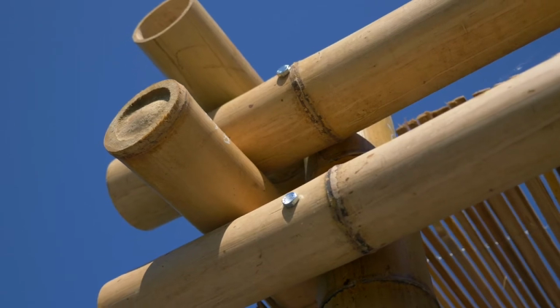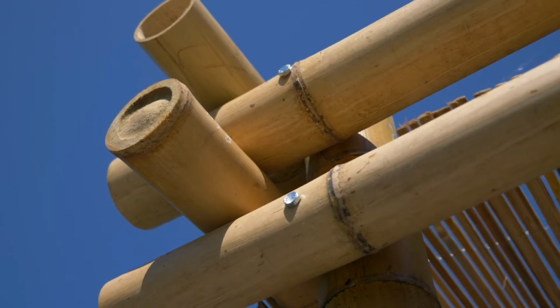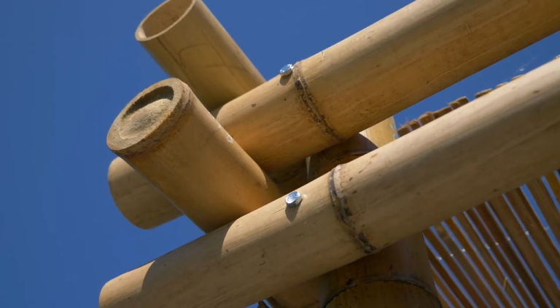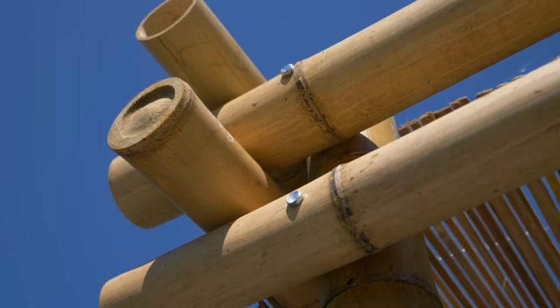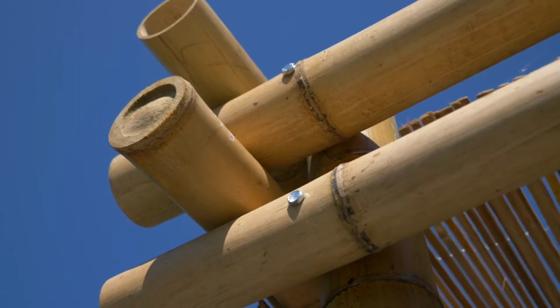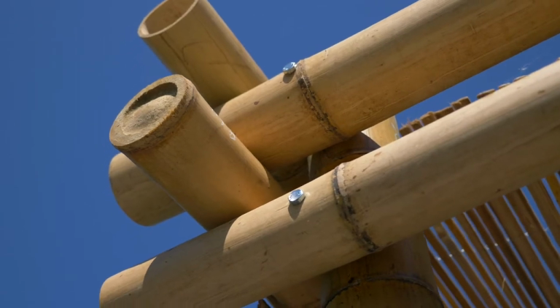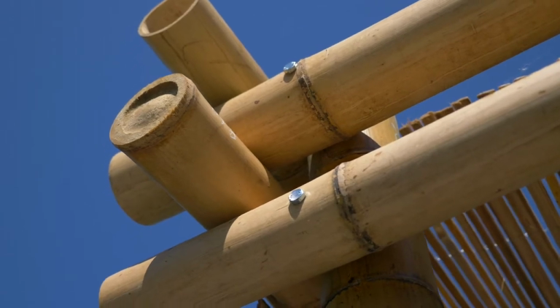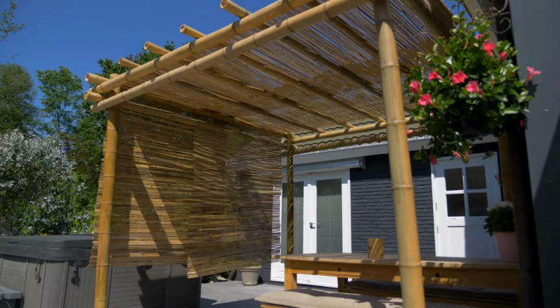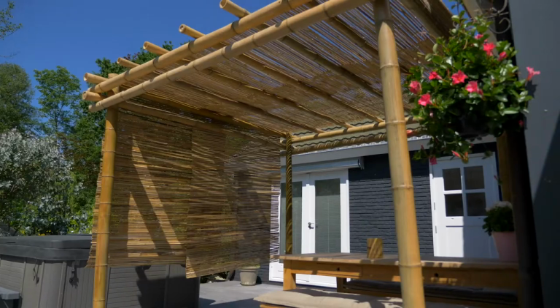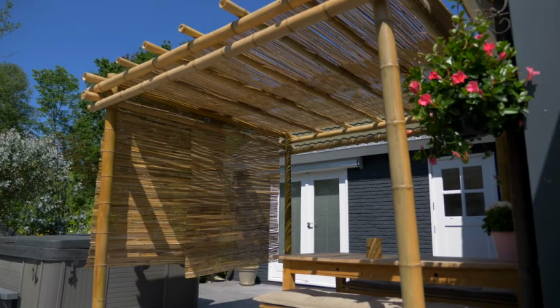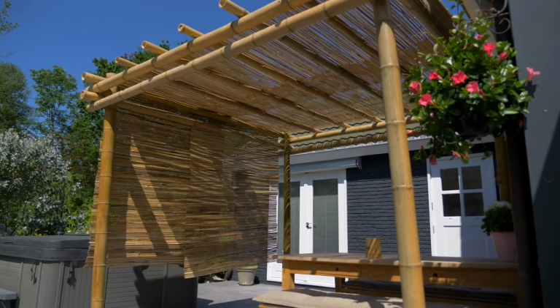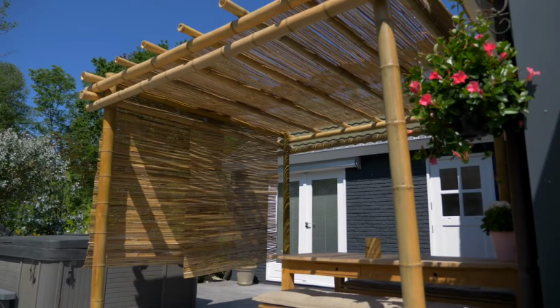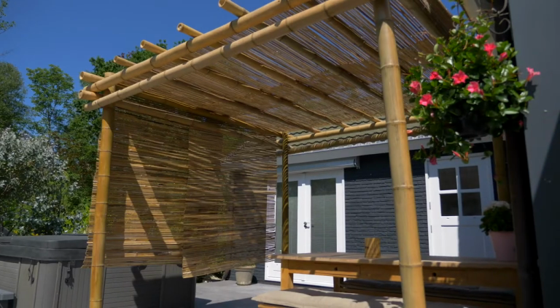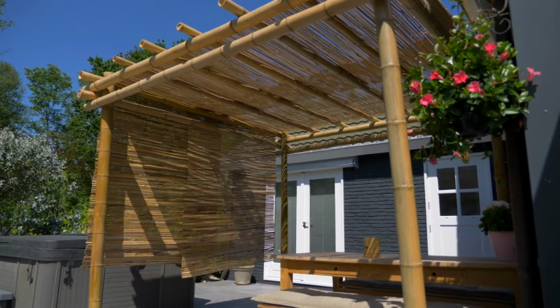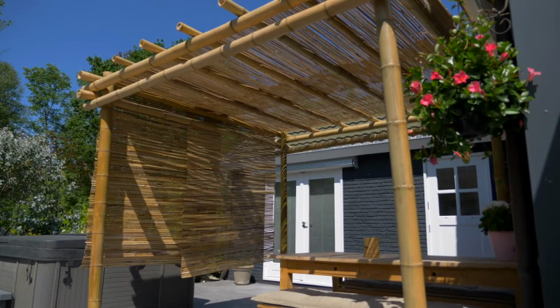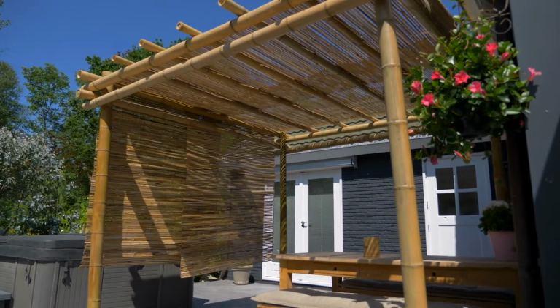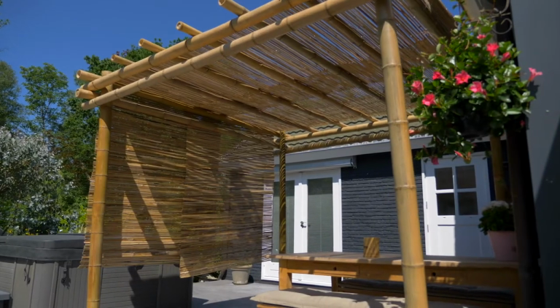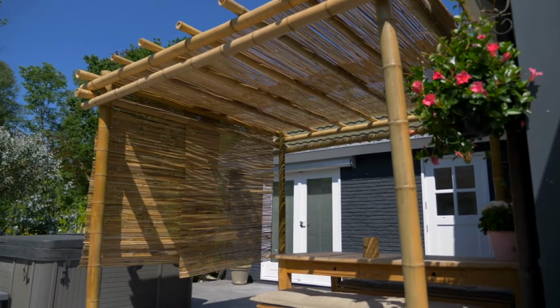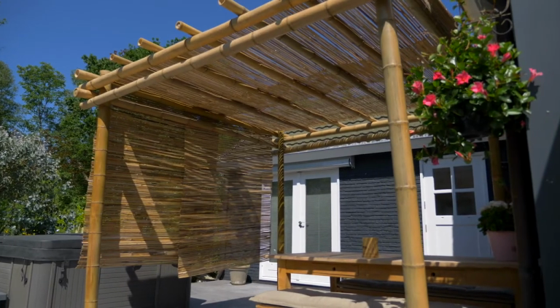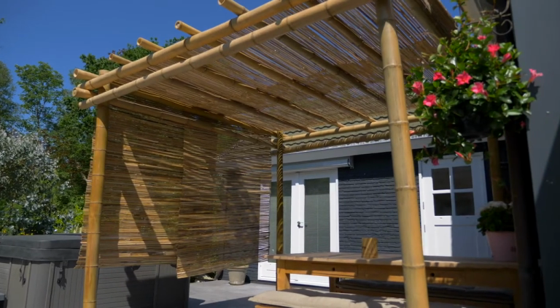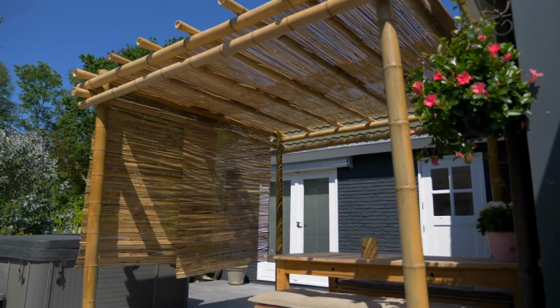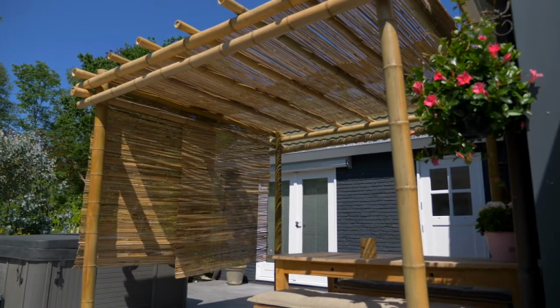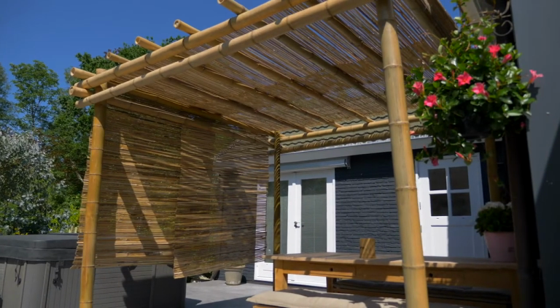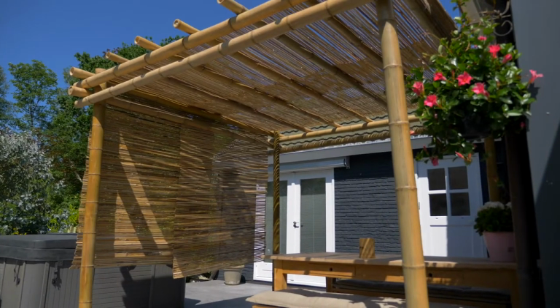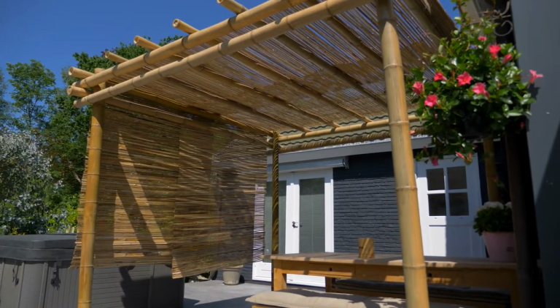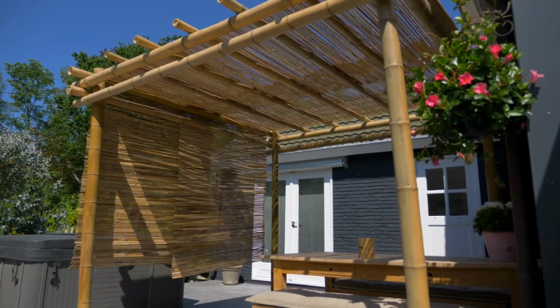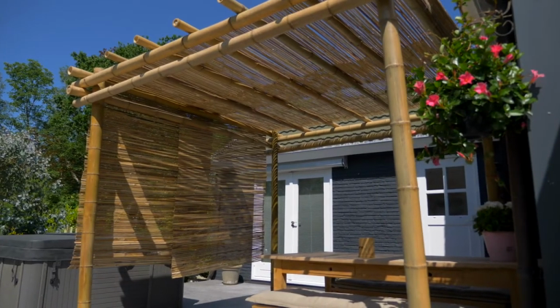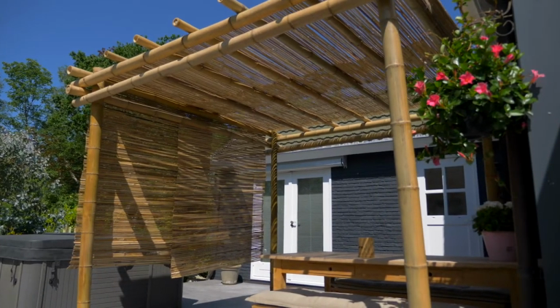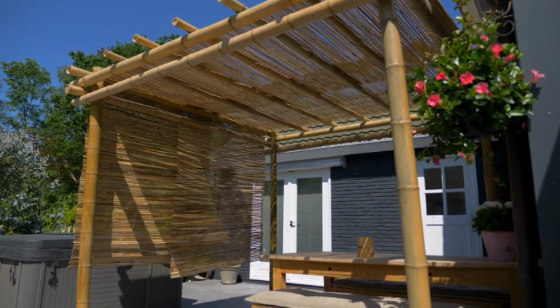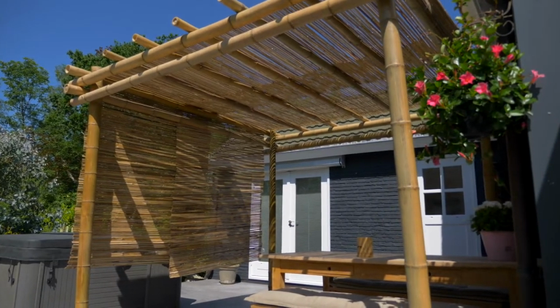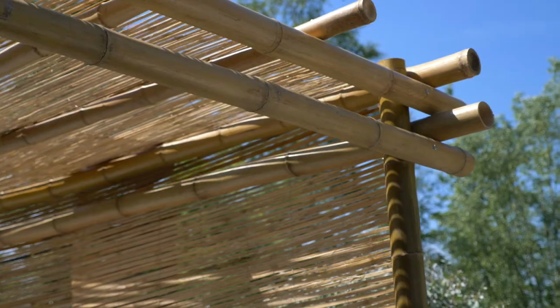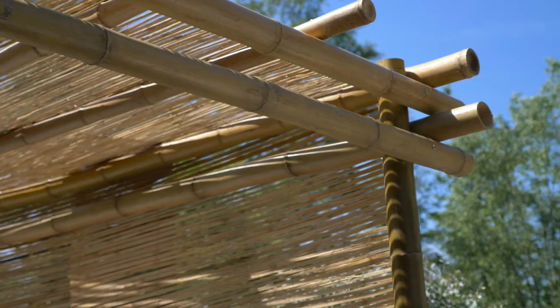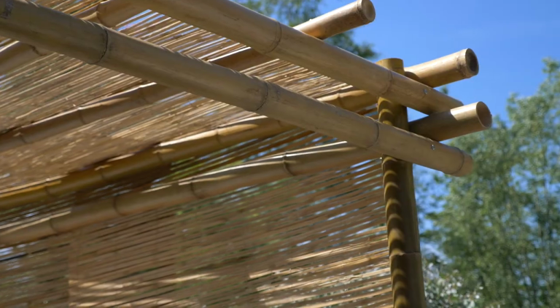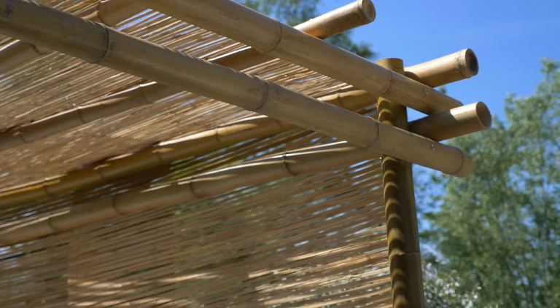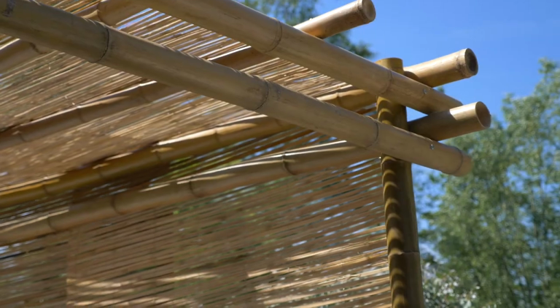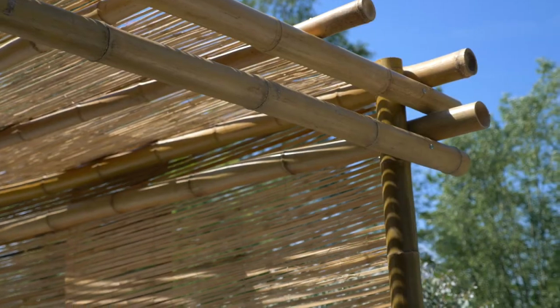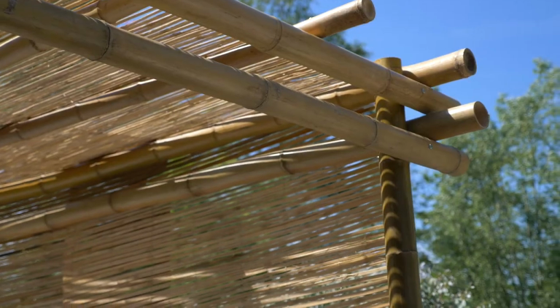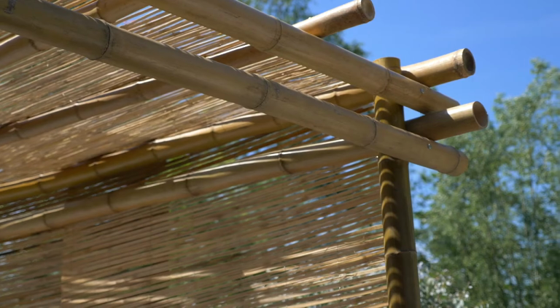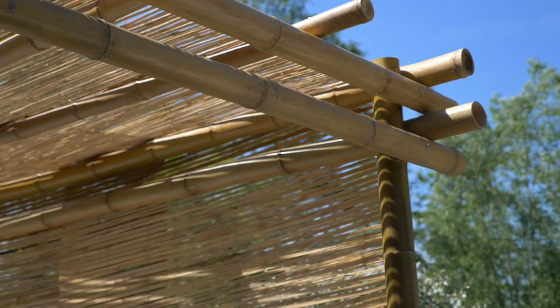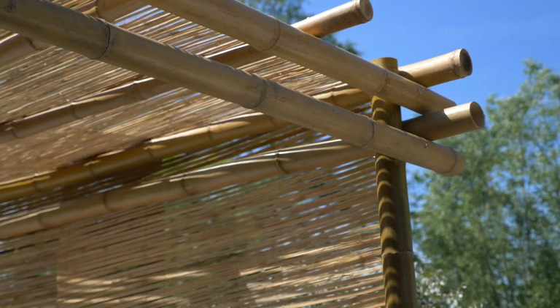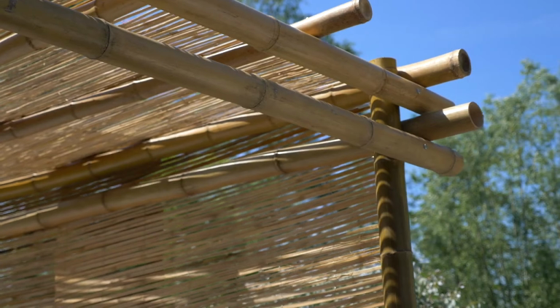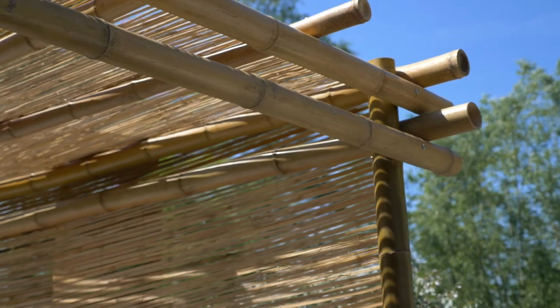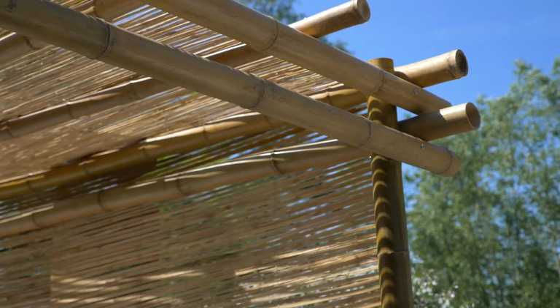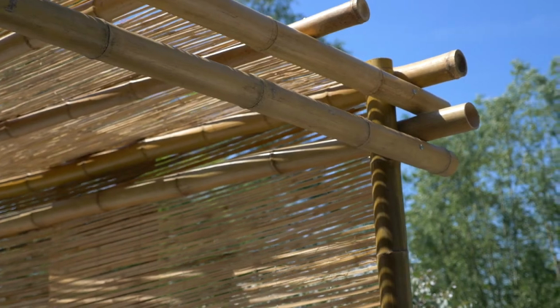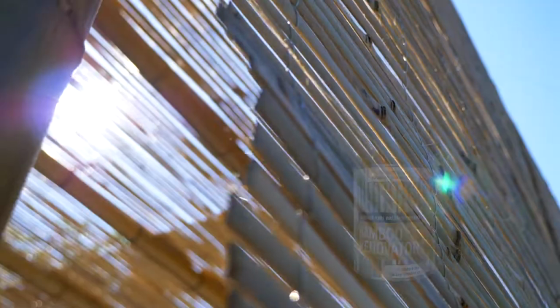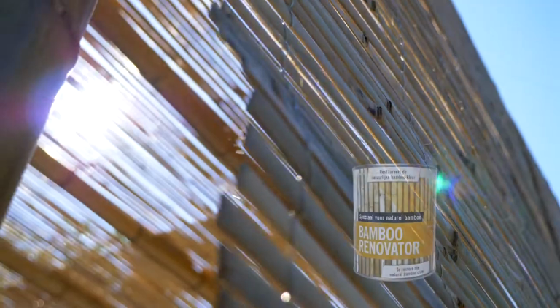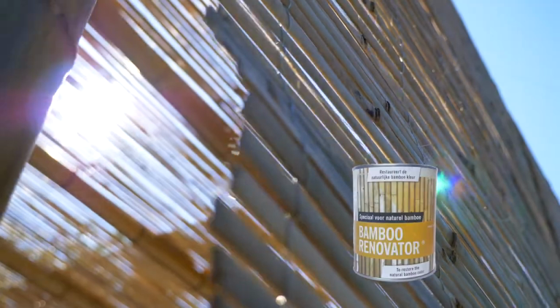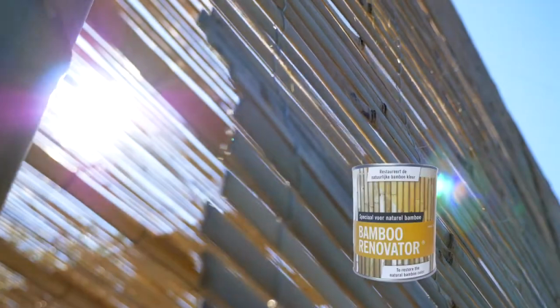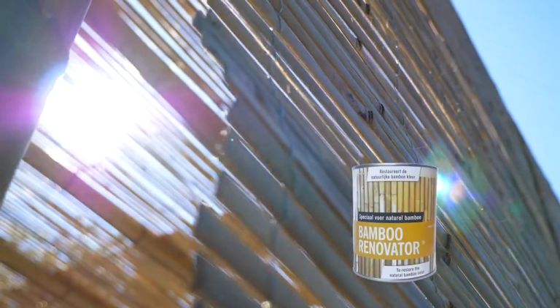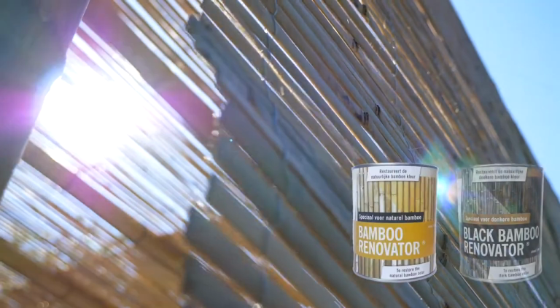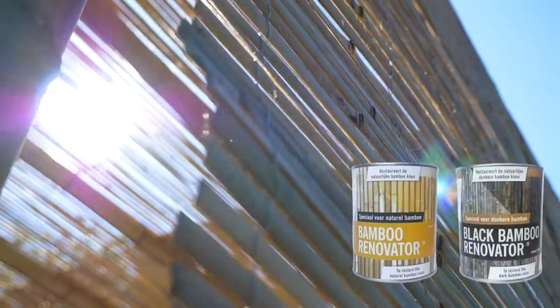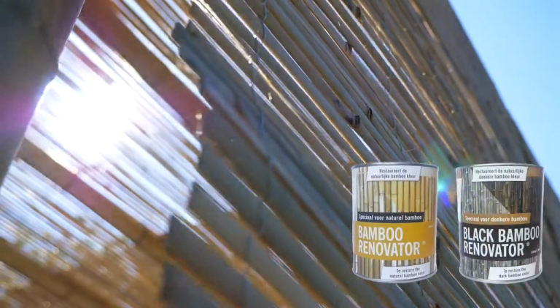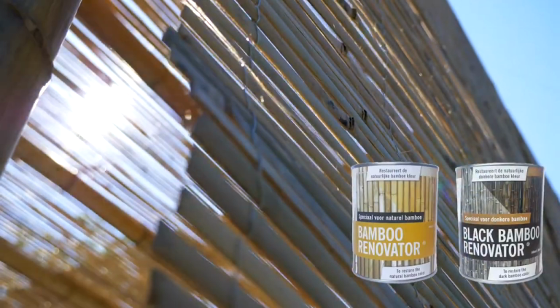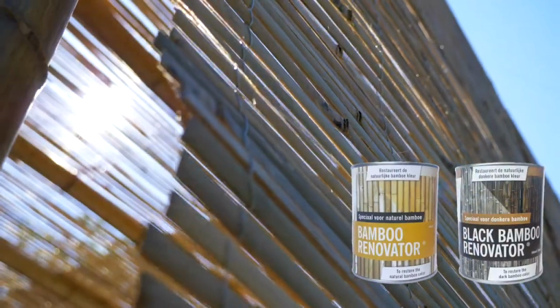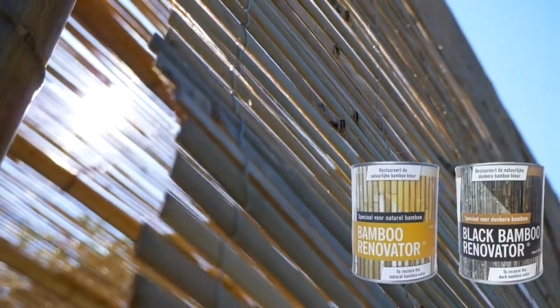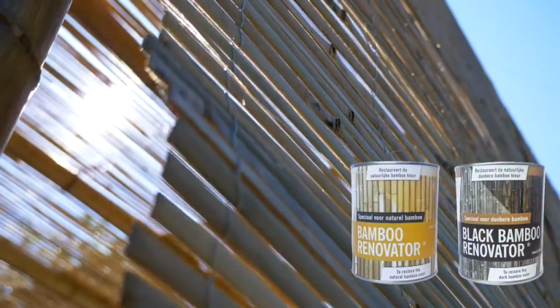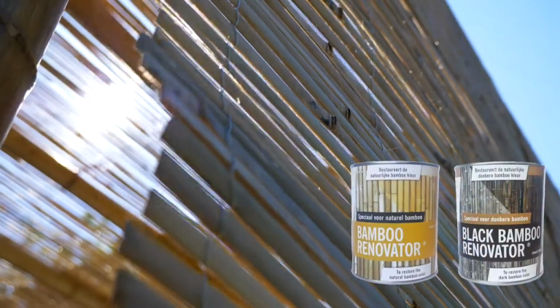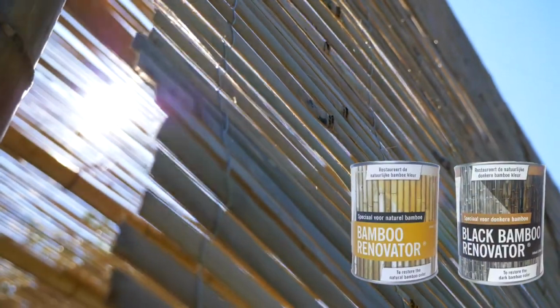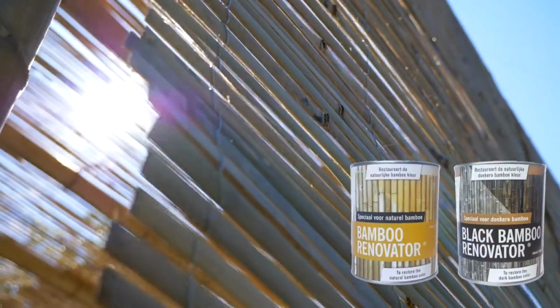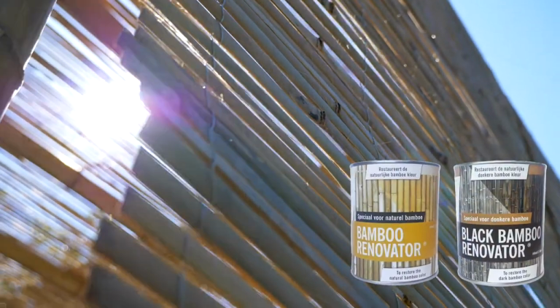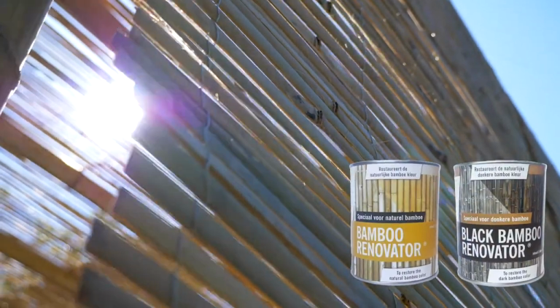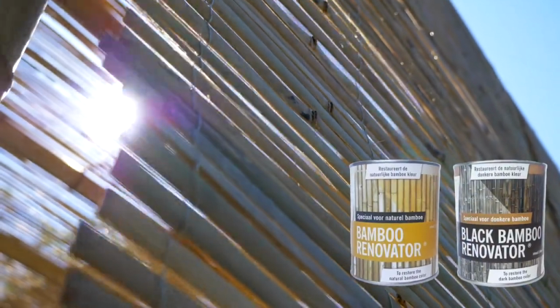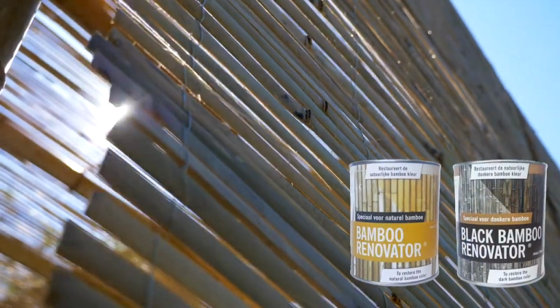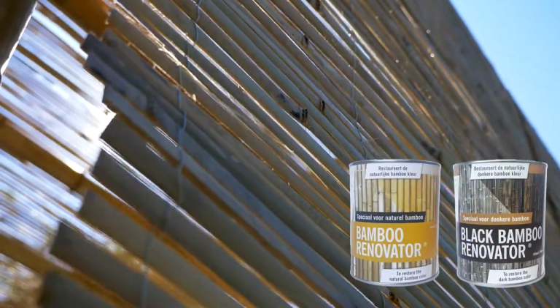You can protect your bamboo pergola the same way as you protect your bamboo fences, by treating it with a yearly renovator.